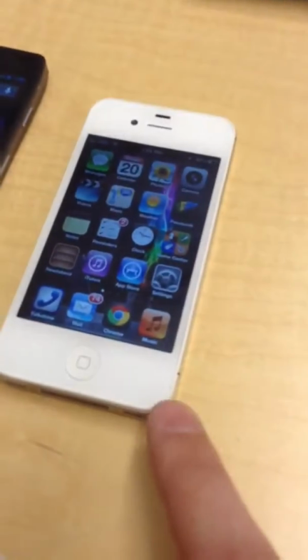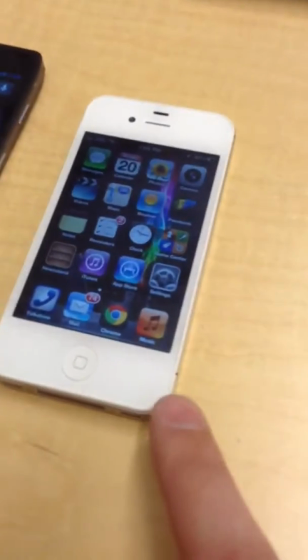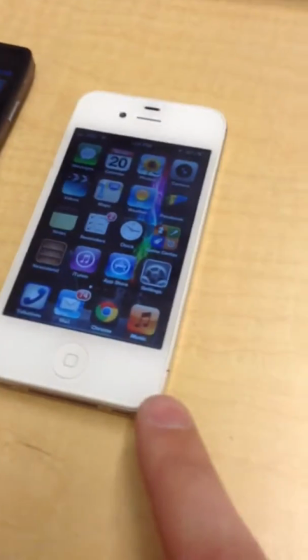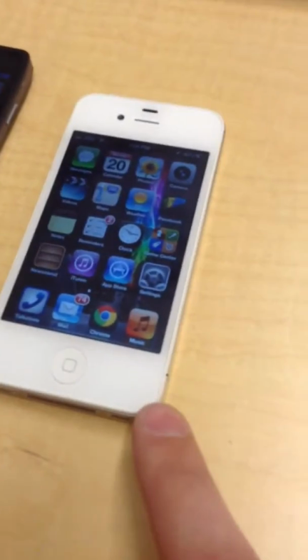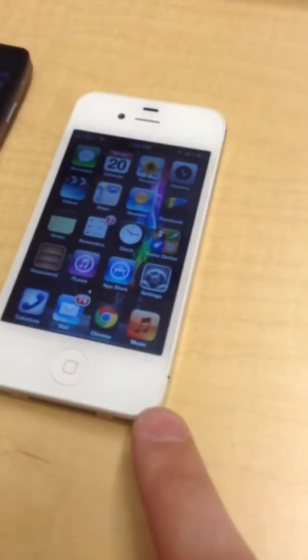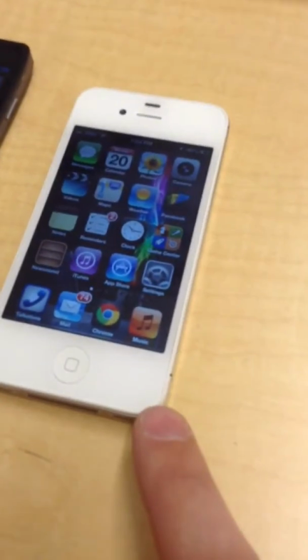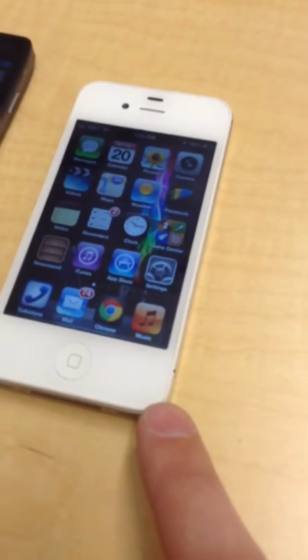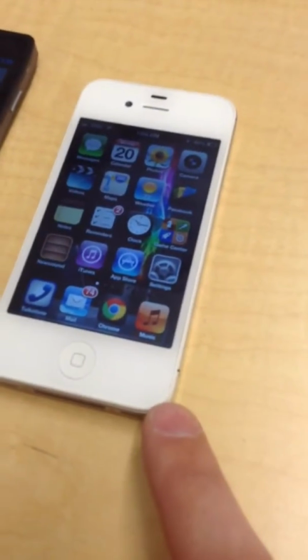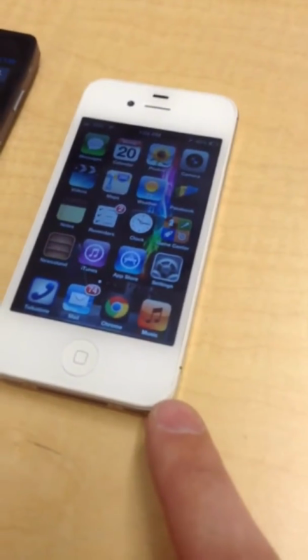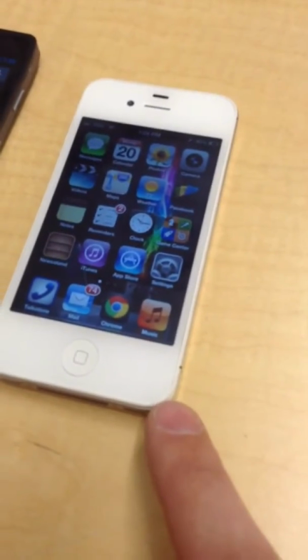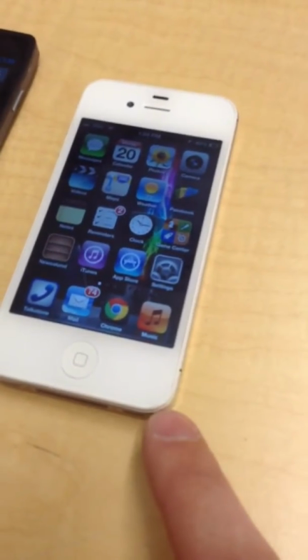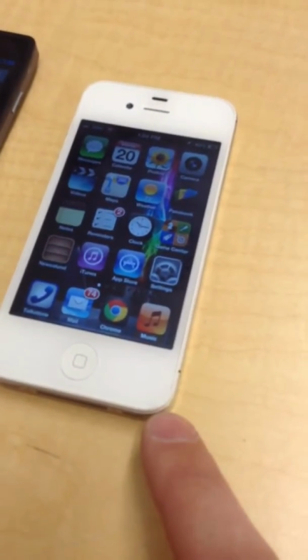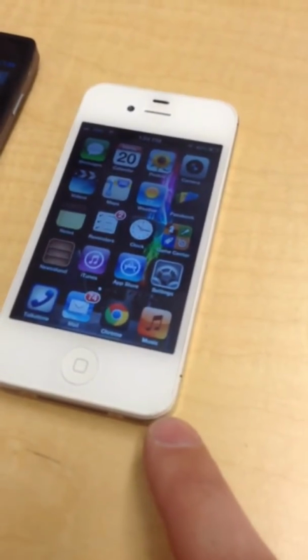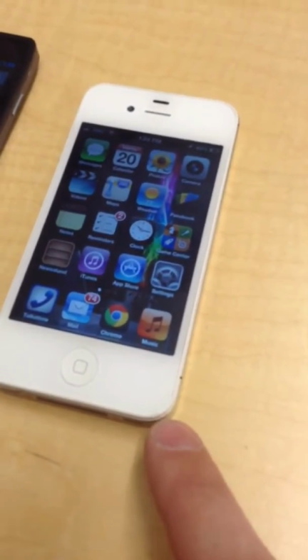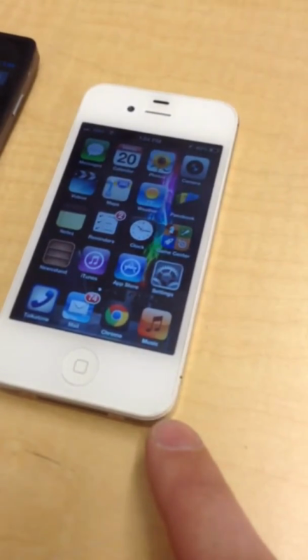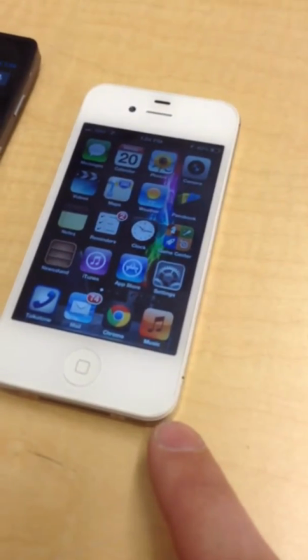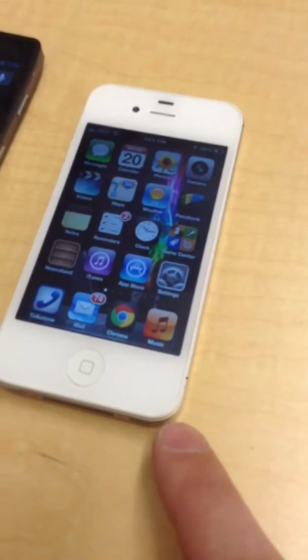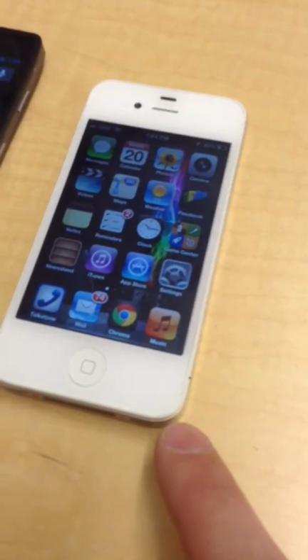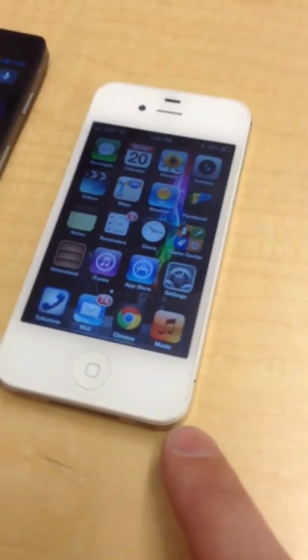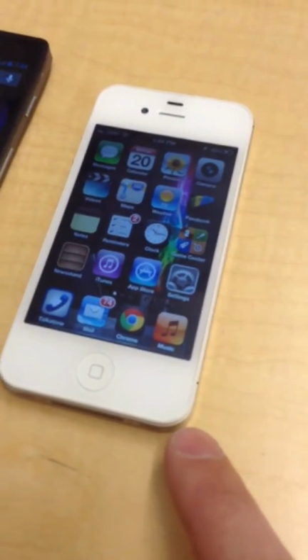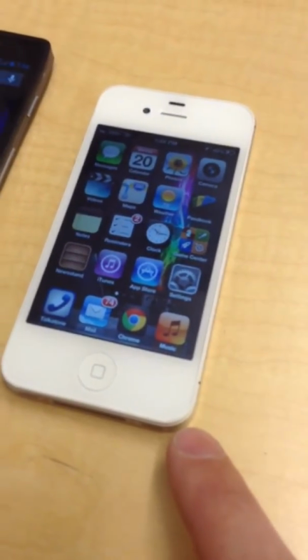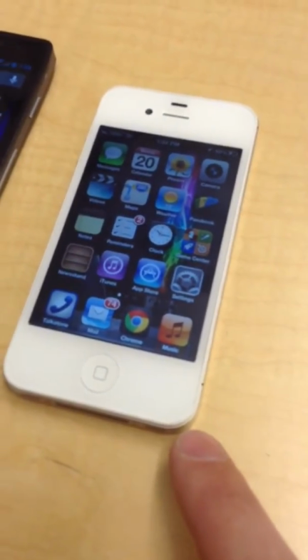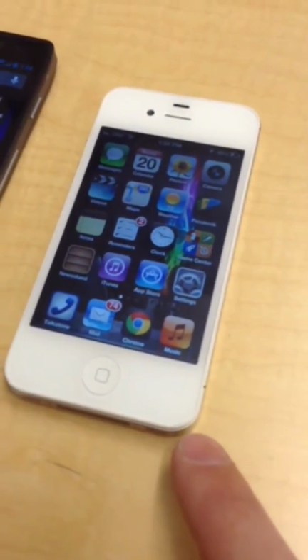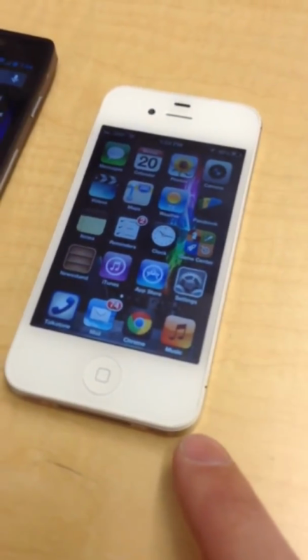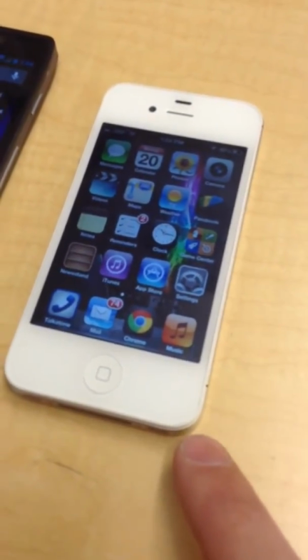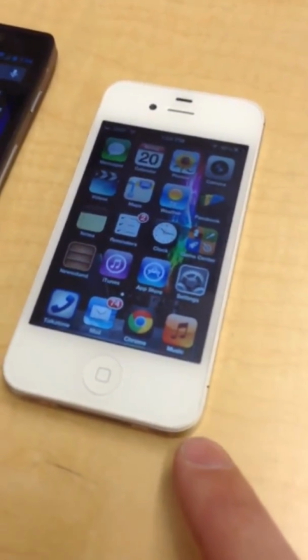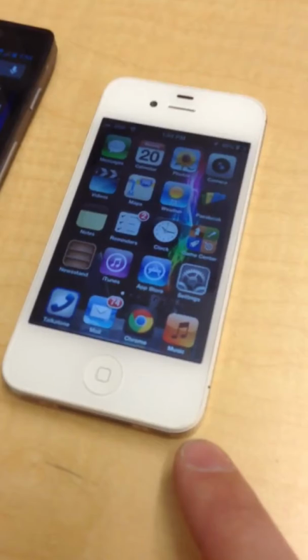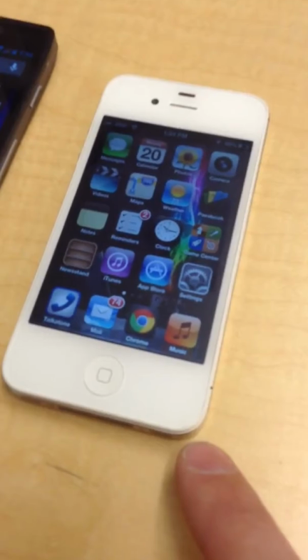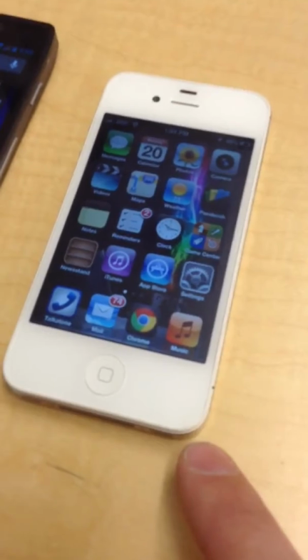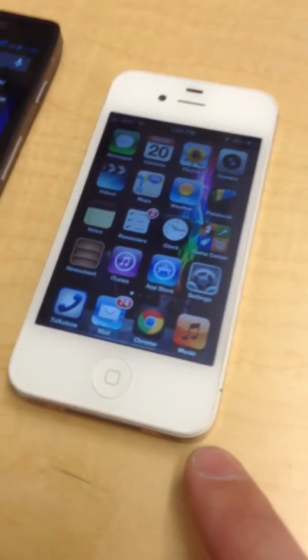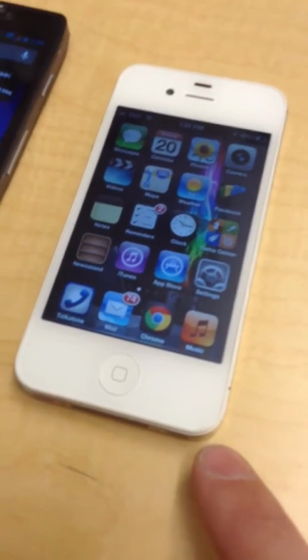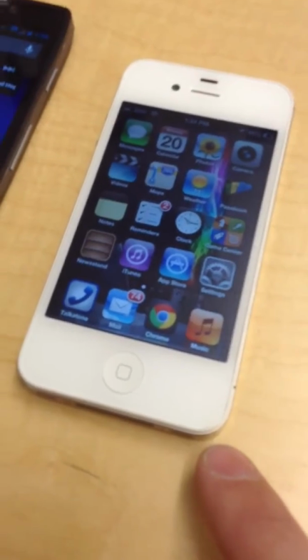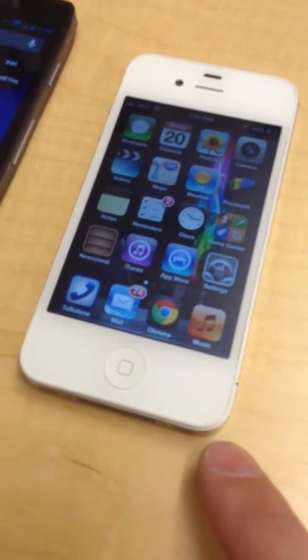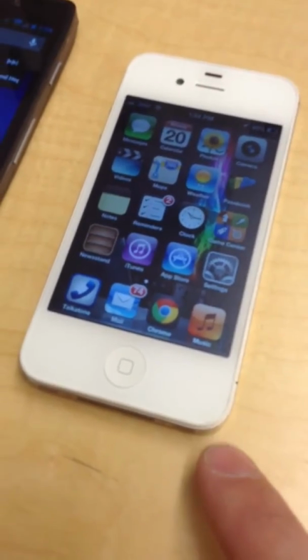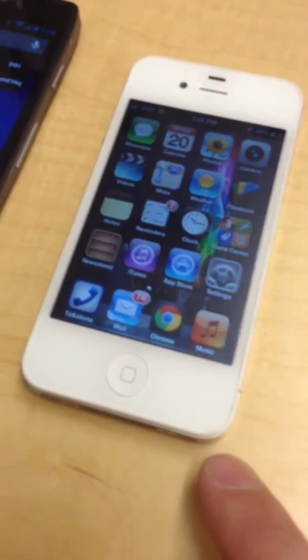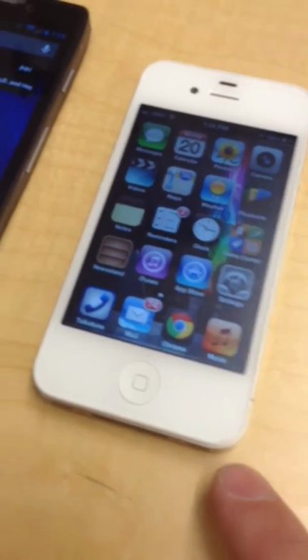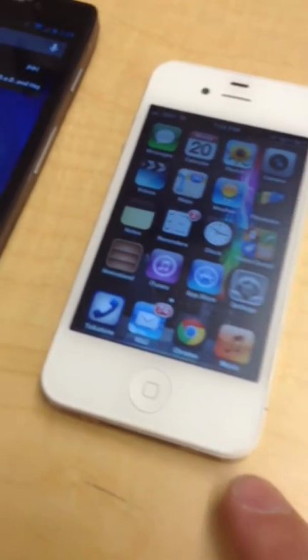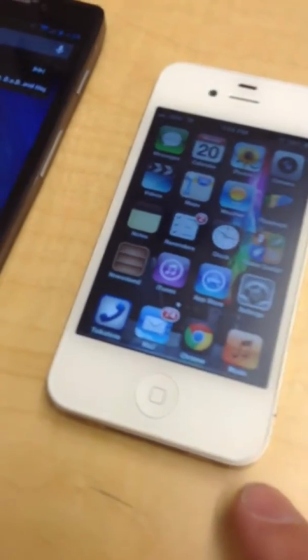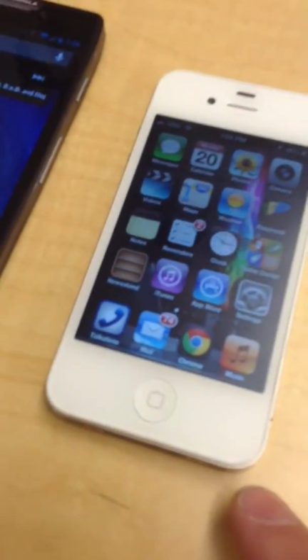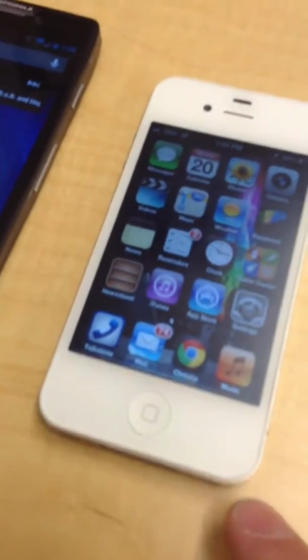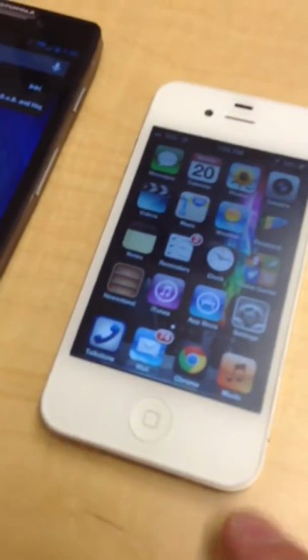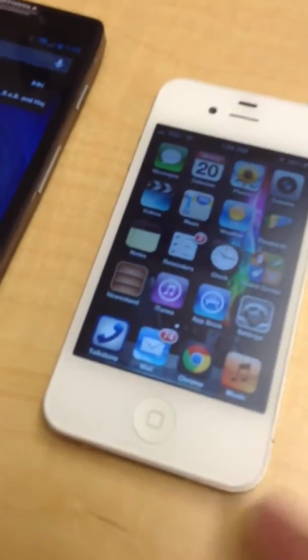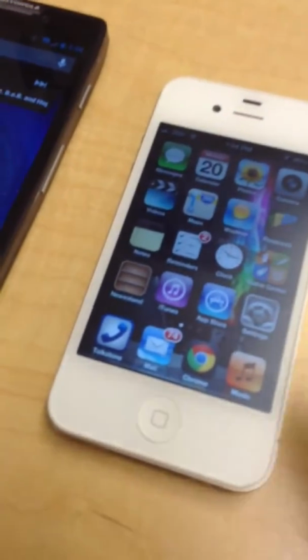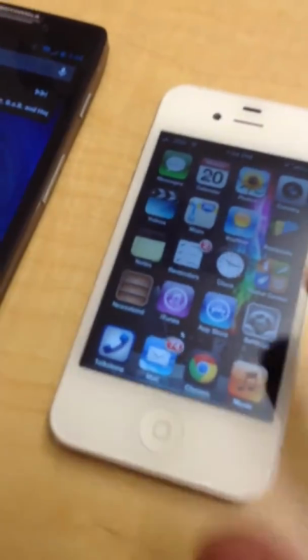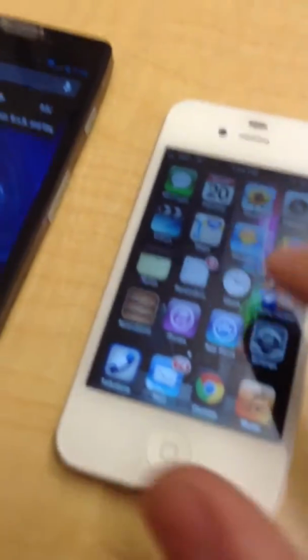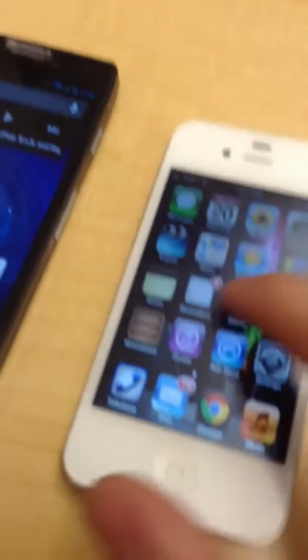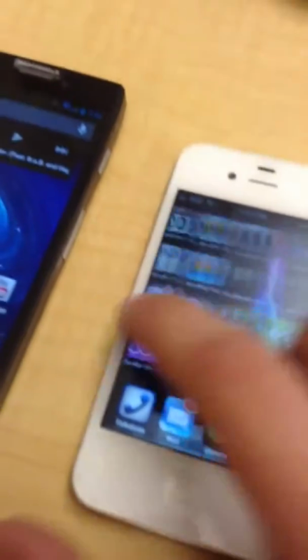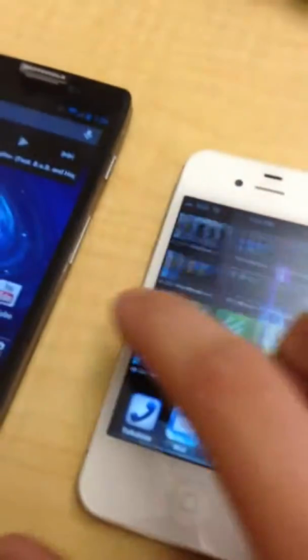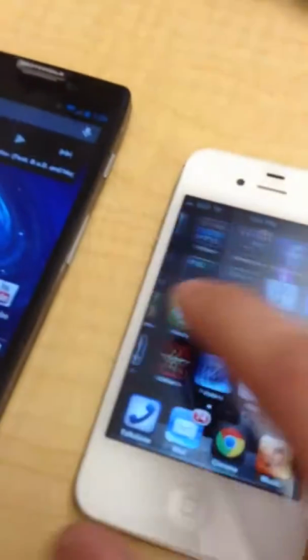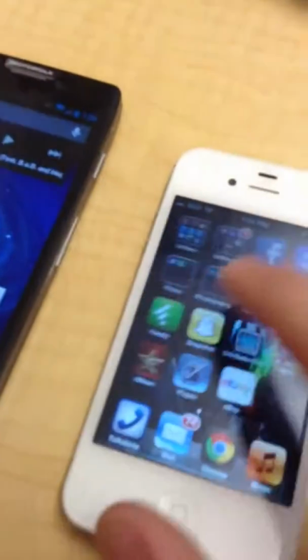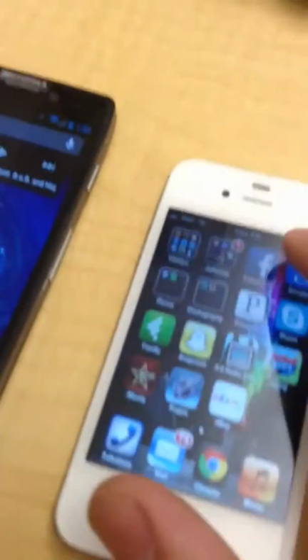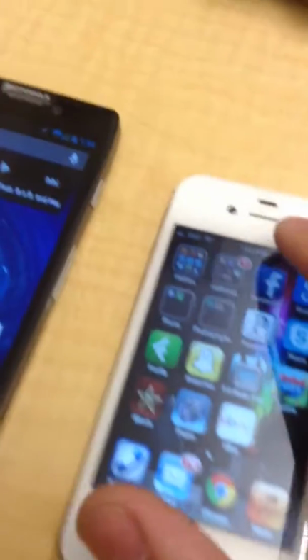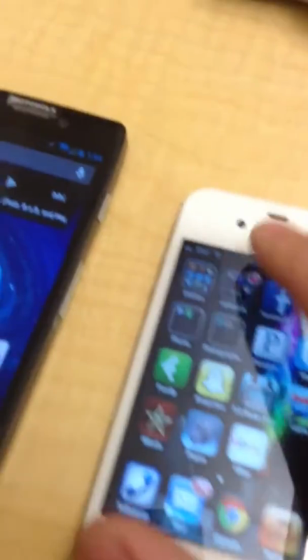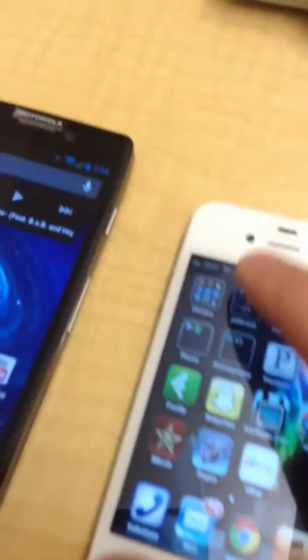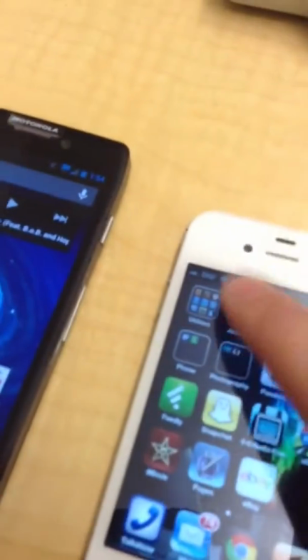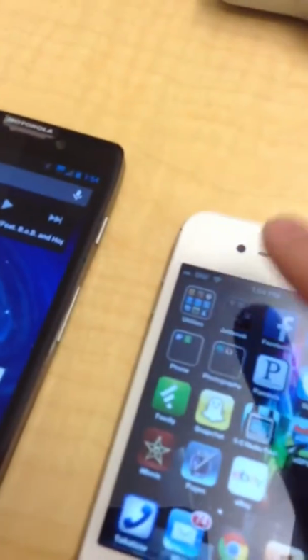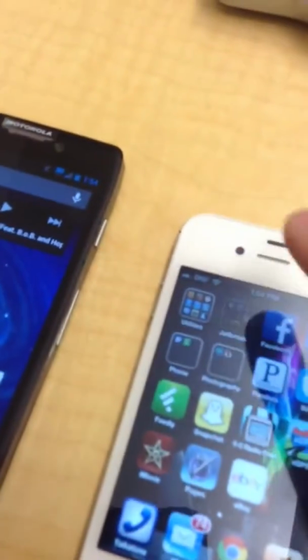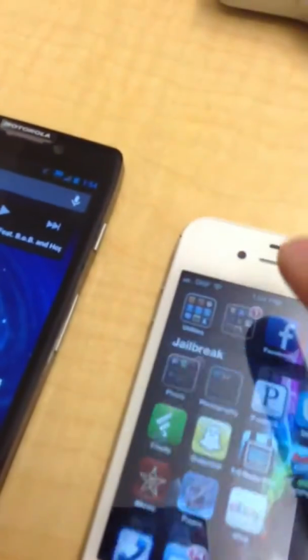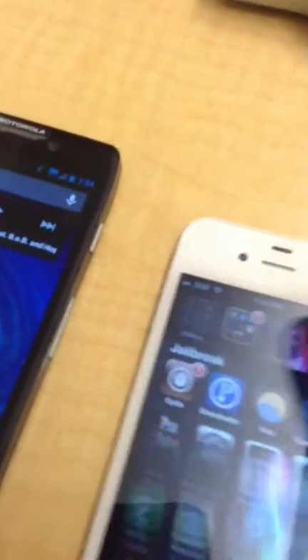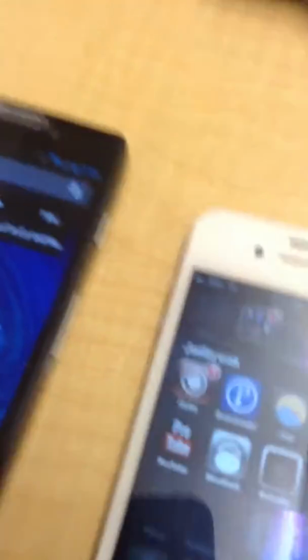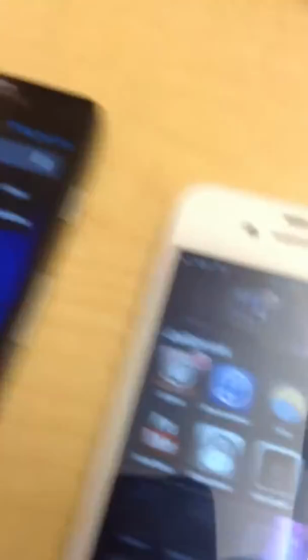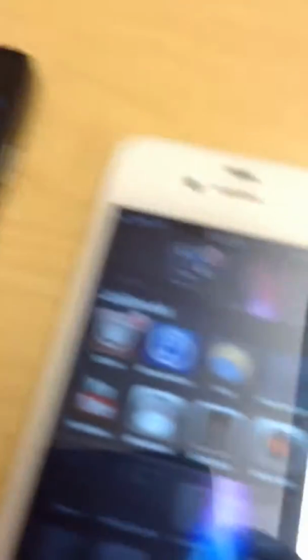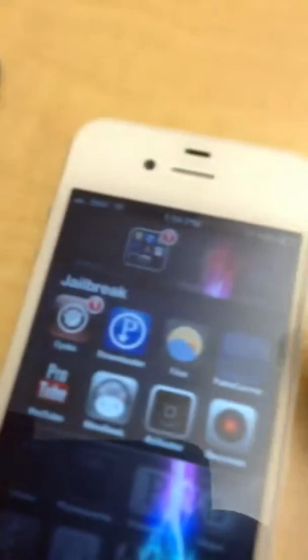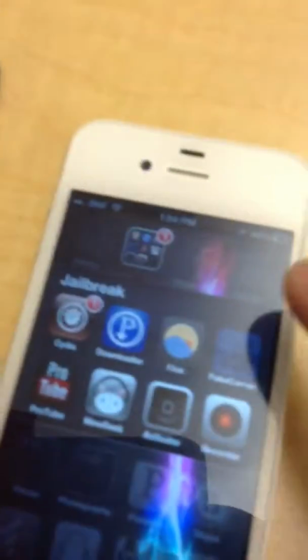This one runs iOS 6.1.3, which is jailbroken for some cool little hacks.